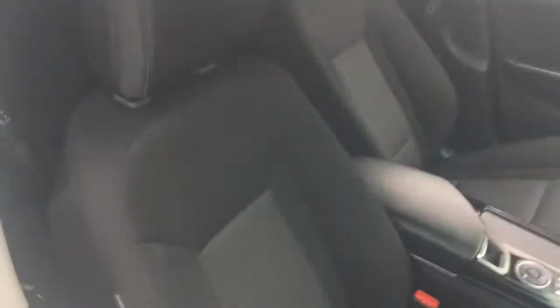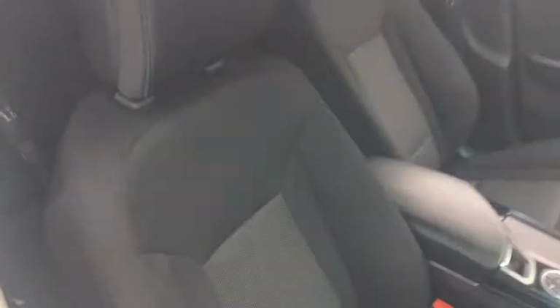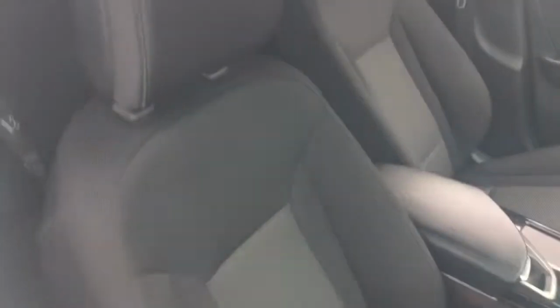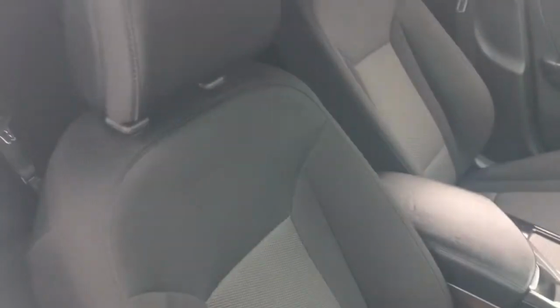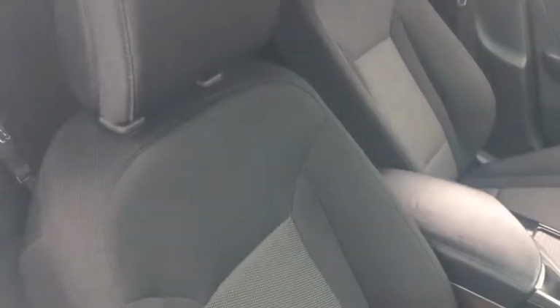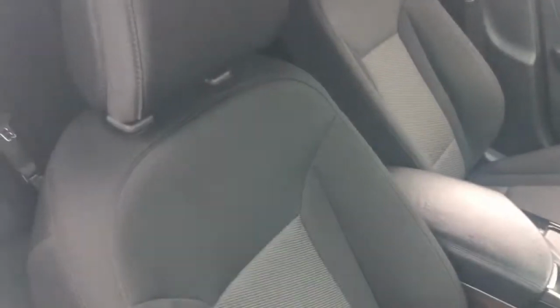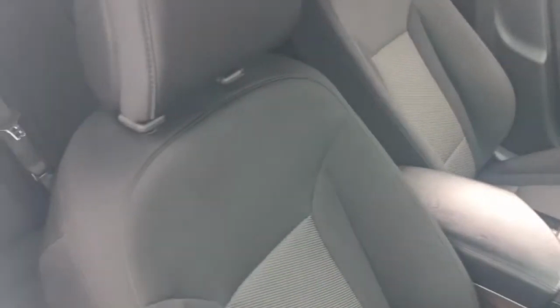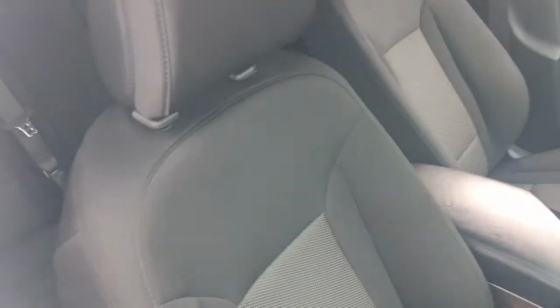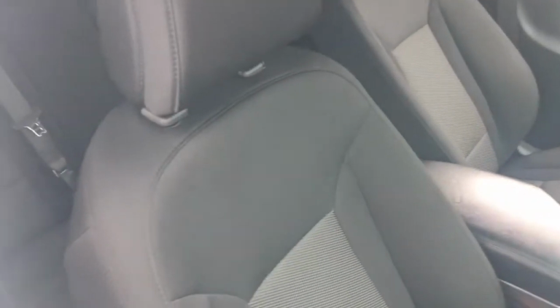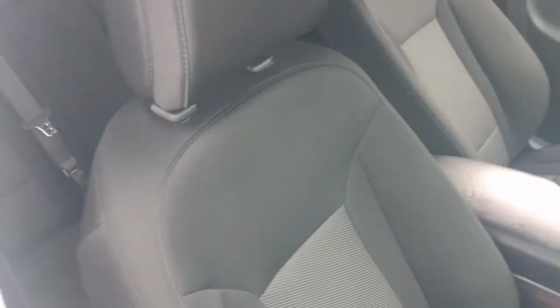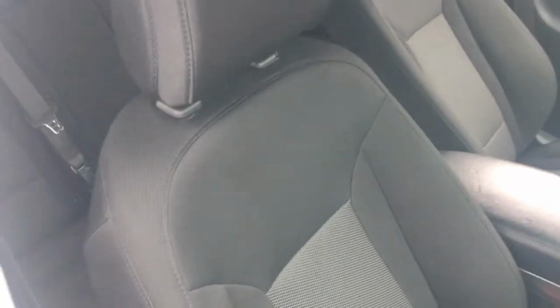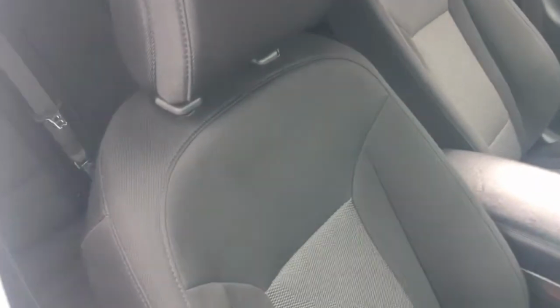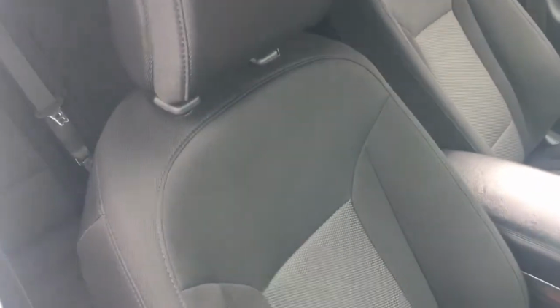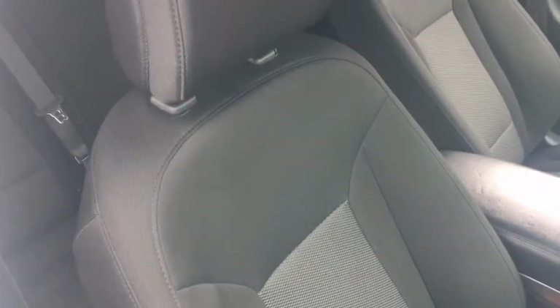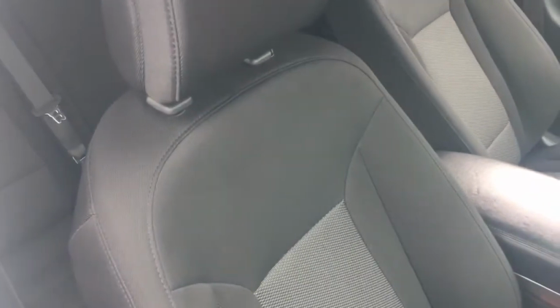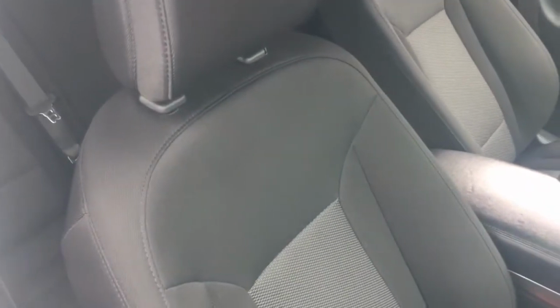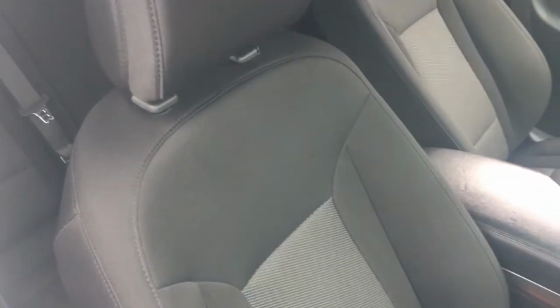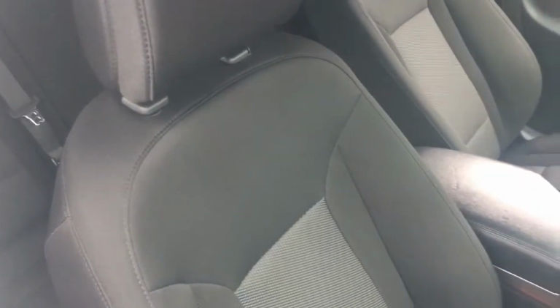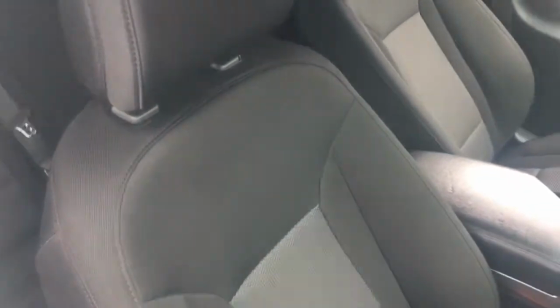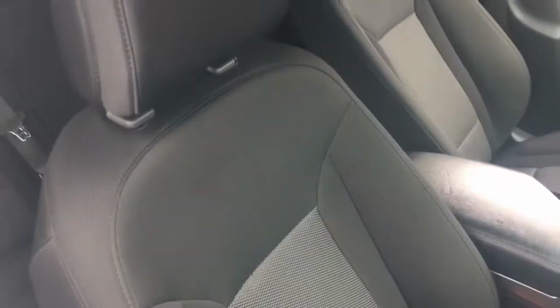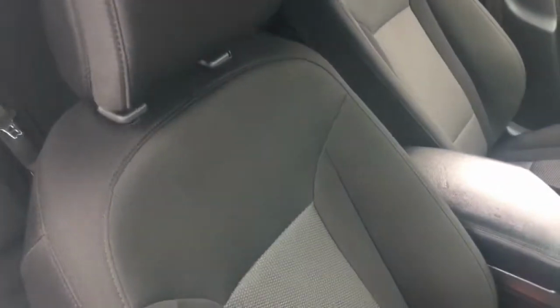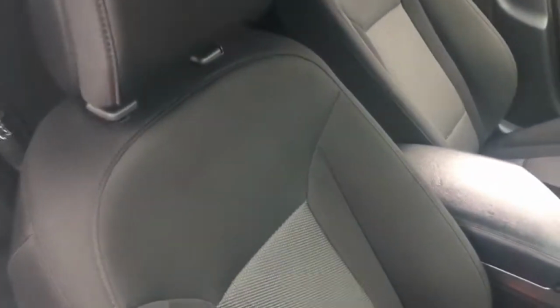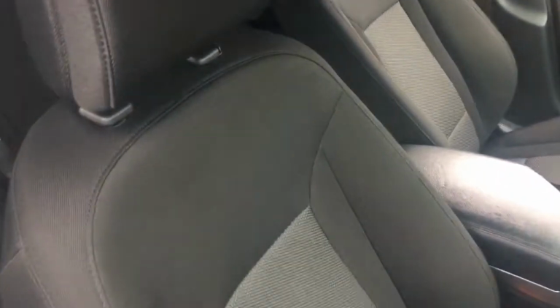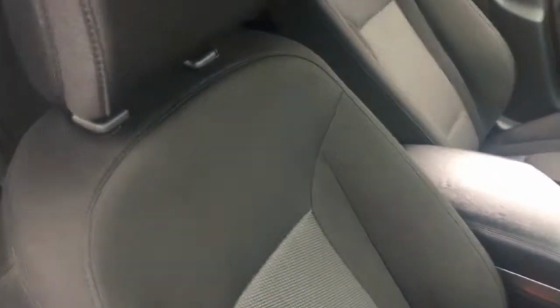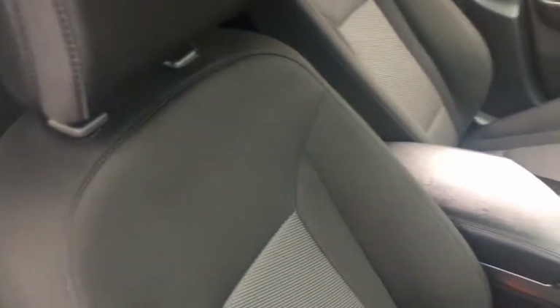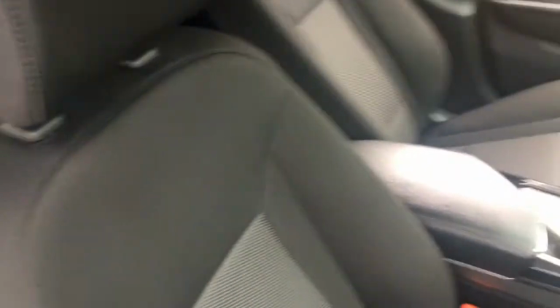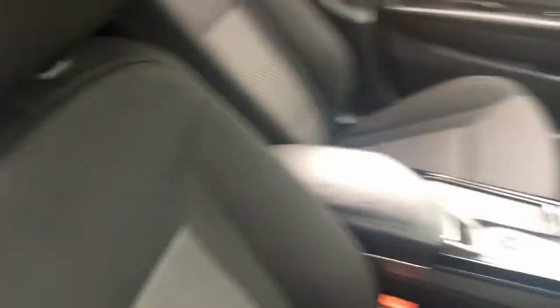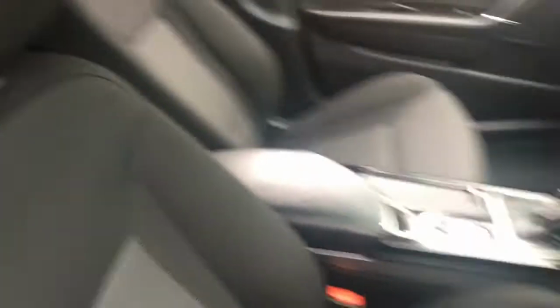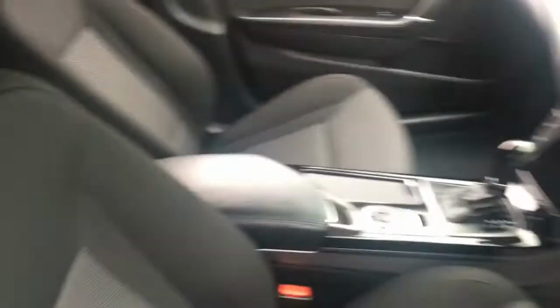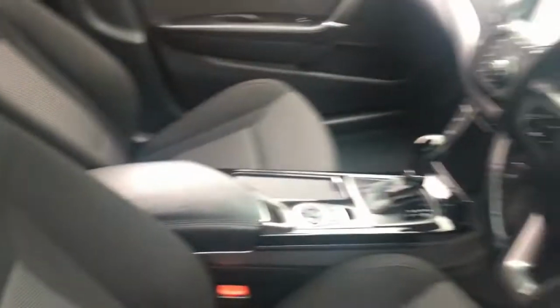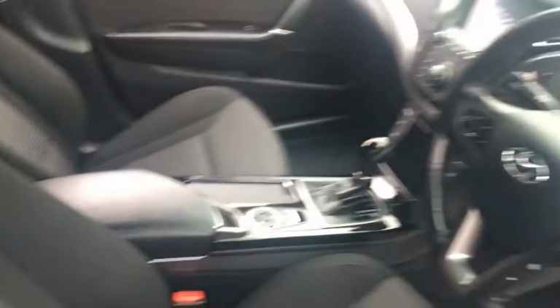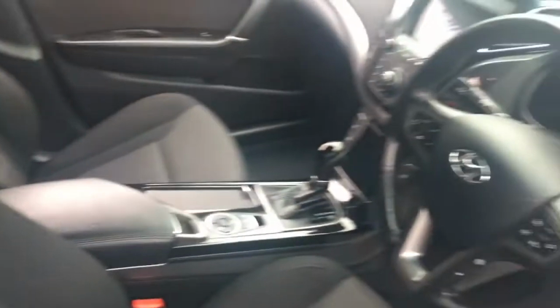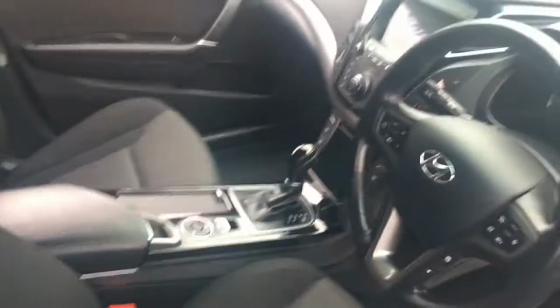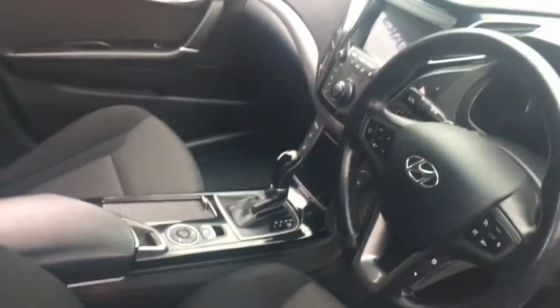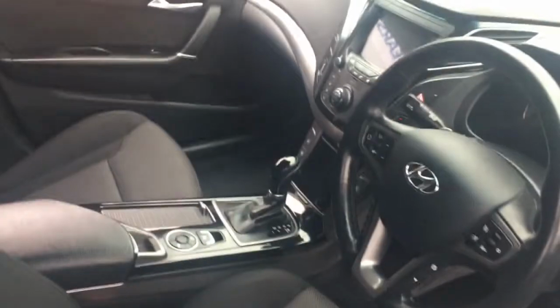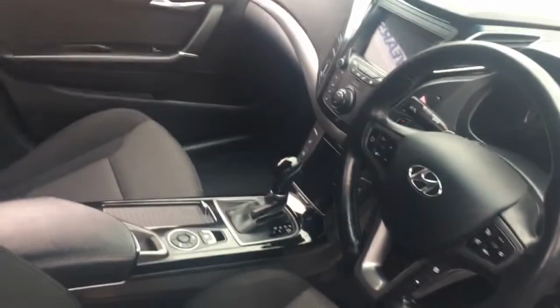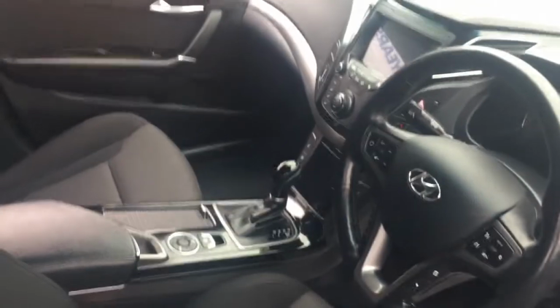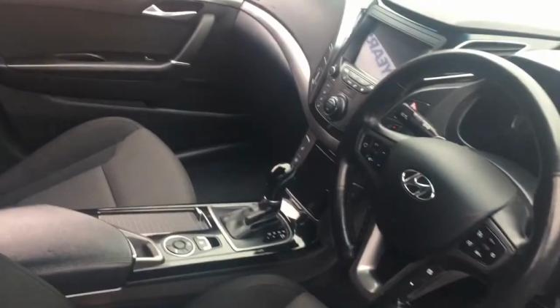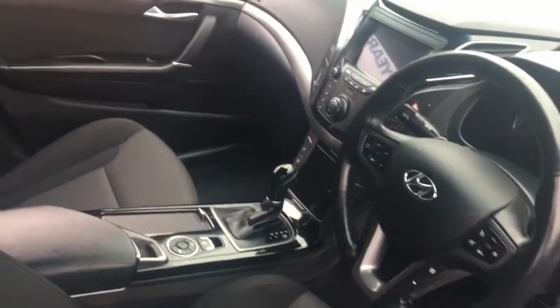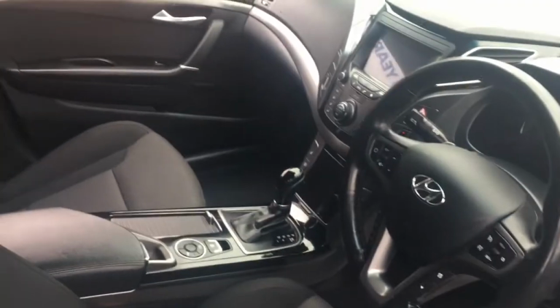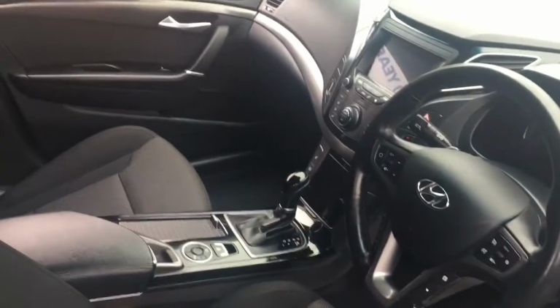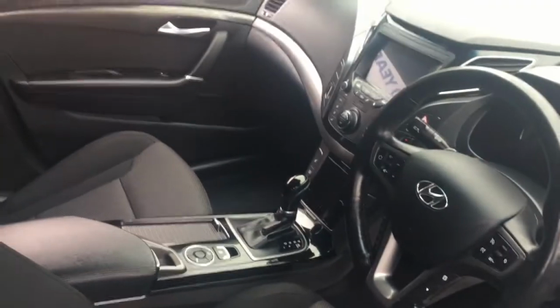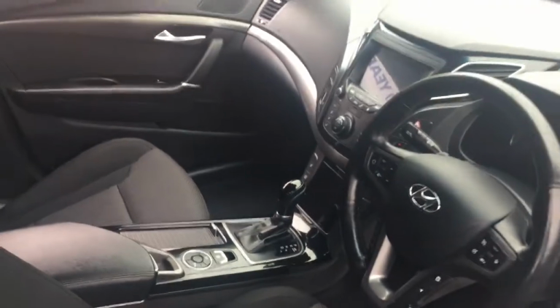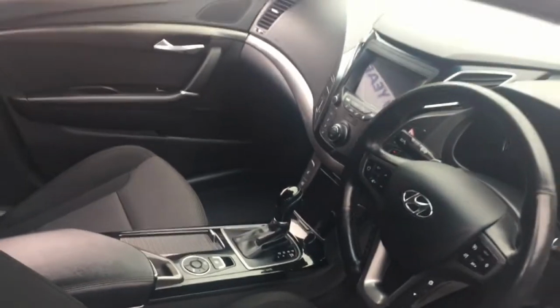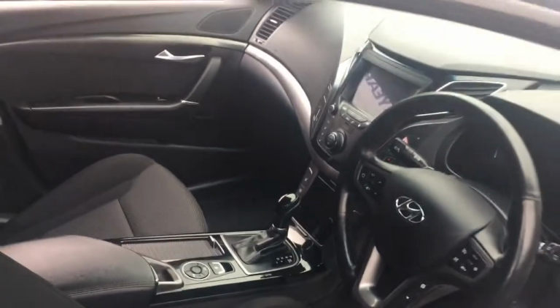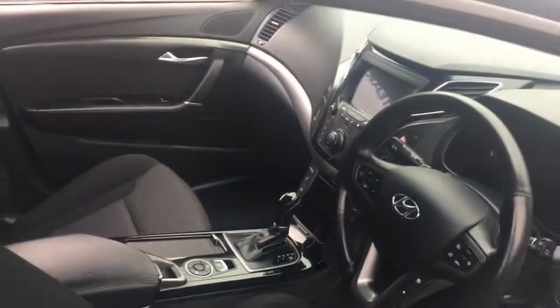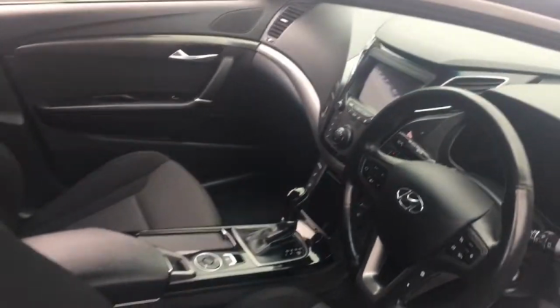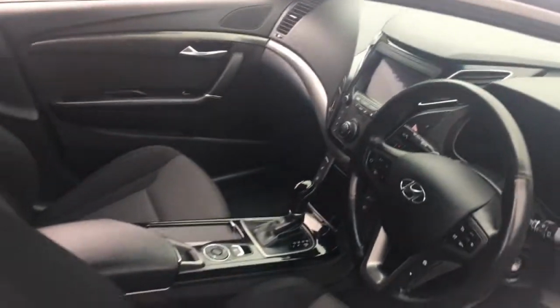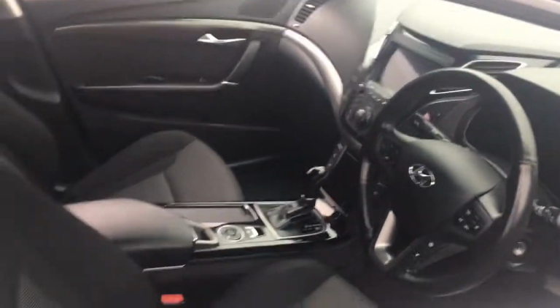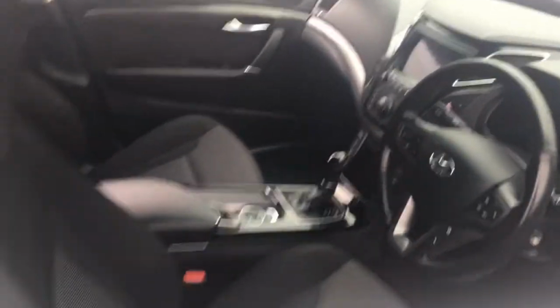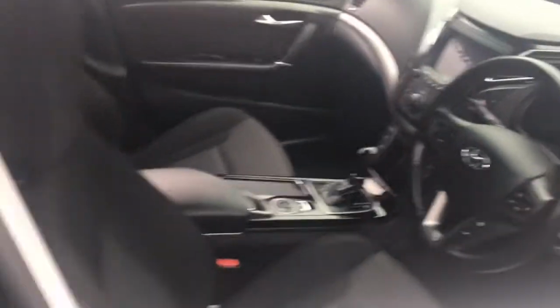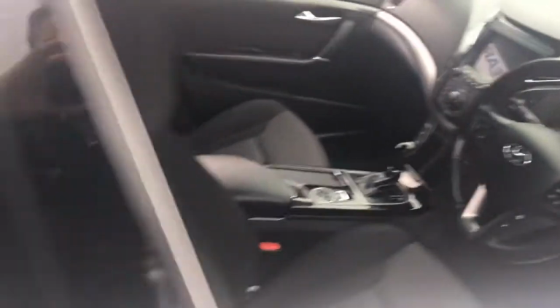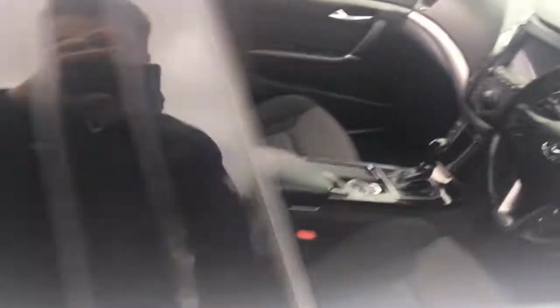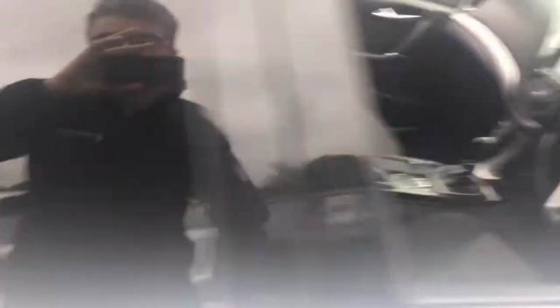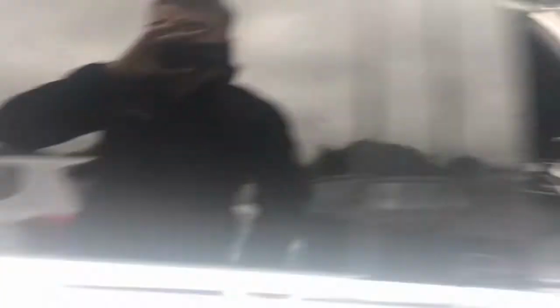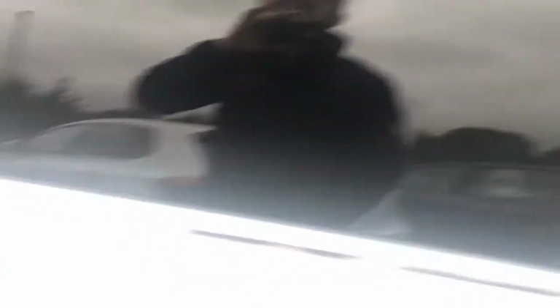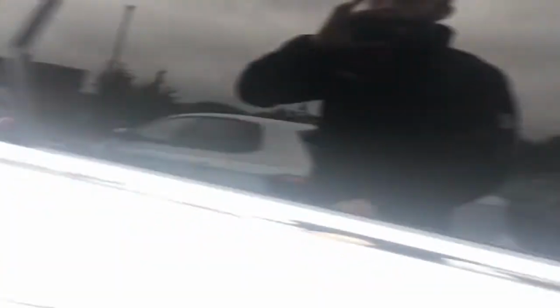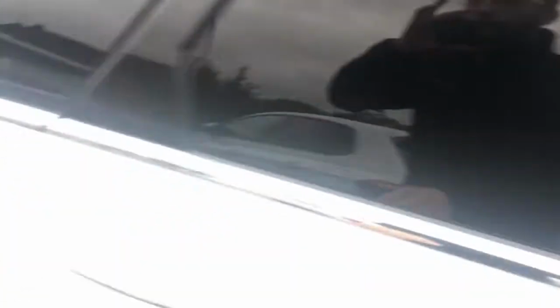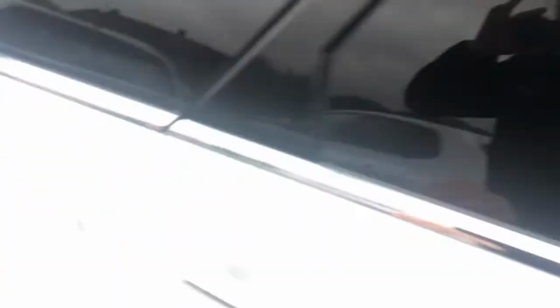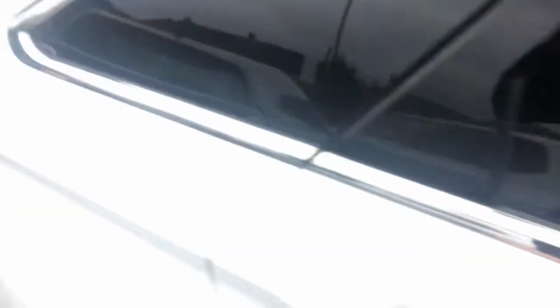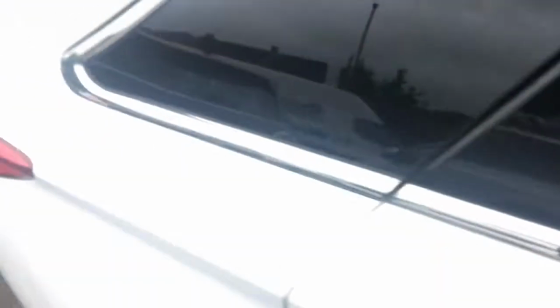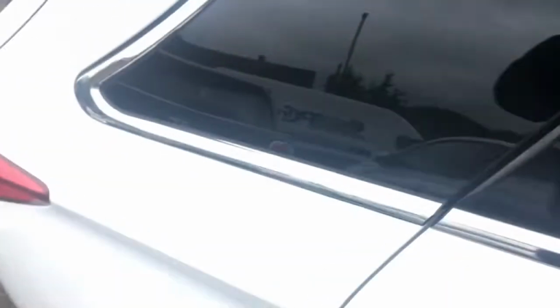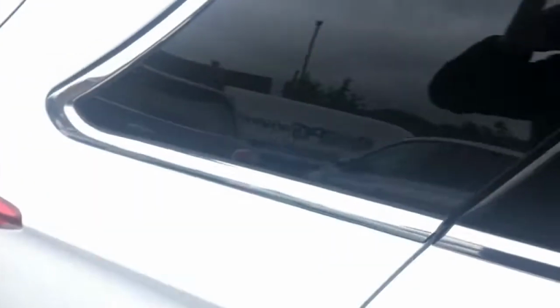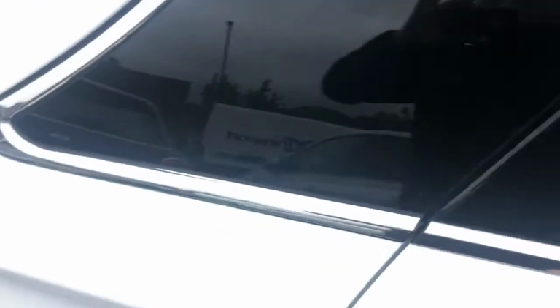If I just have a quick look at the interior, we've got some really comfortable cloth upholstery and some great features to get onto a little bit later on in the video.